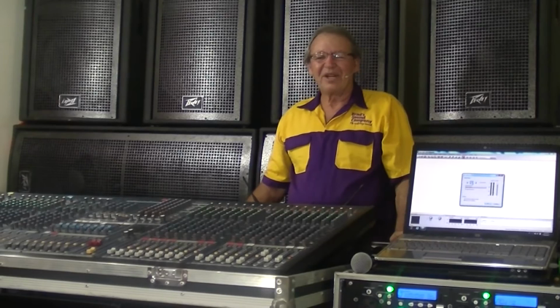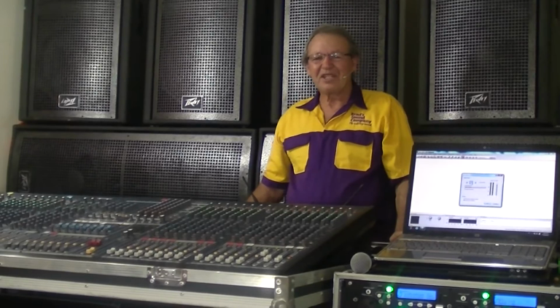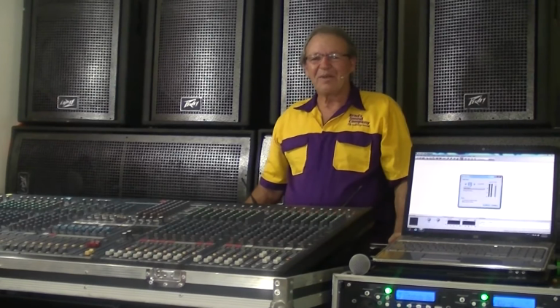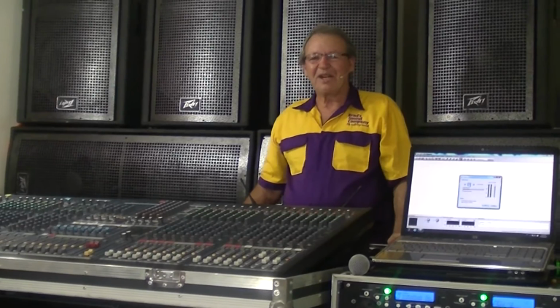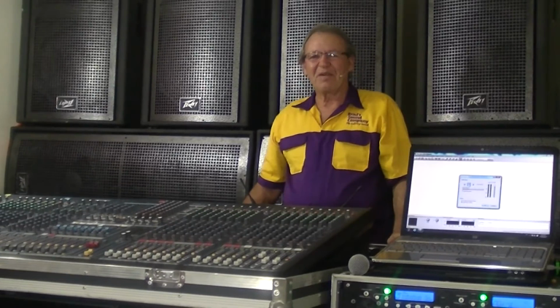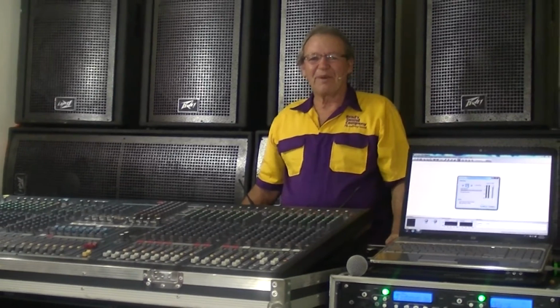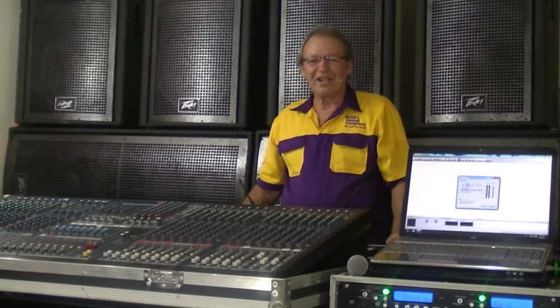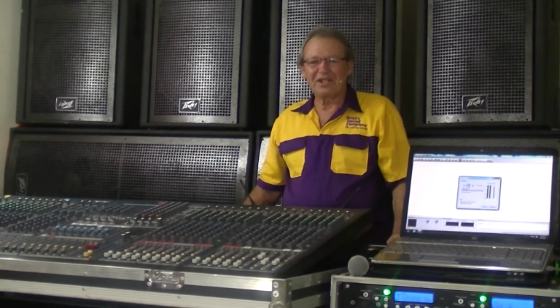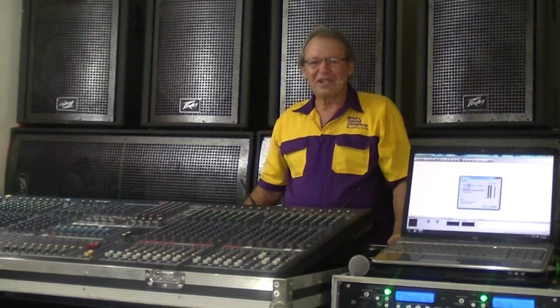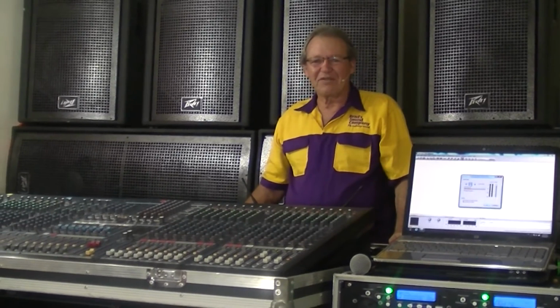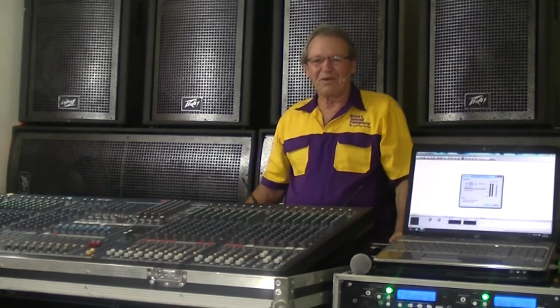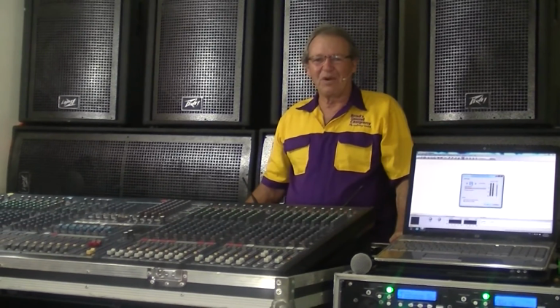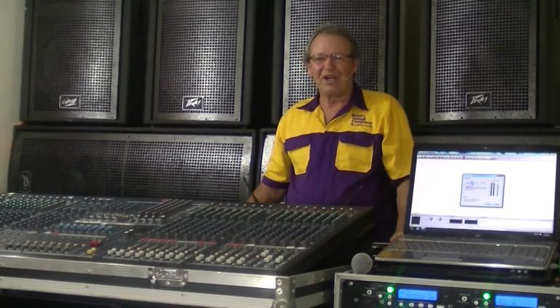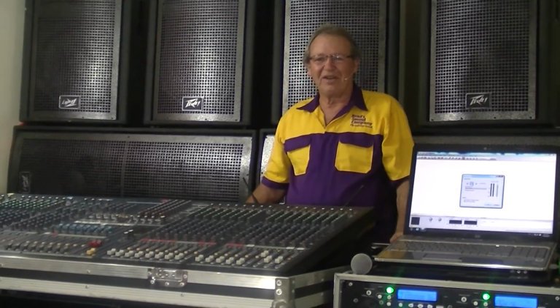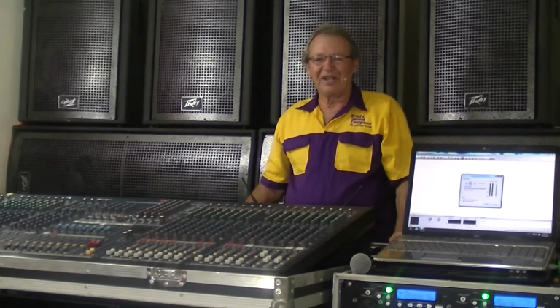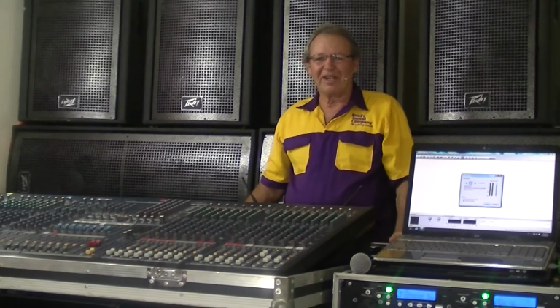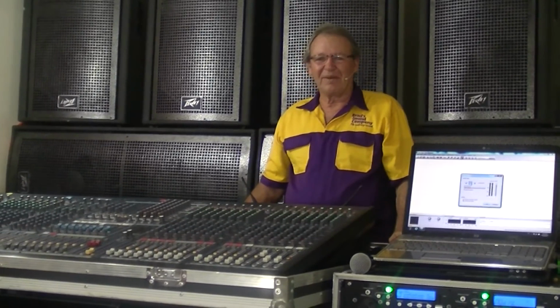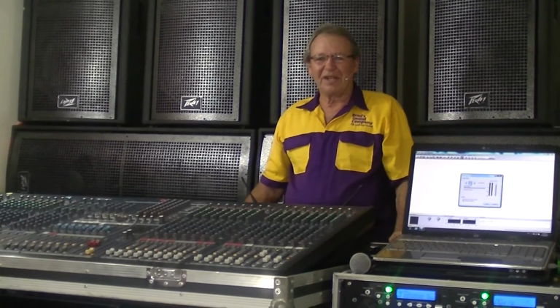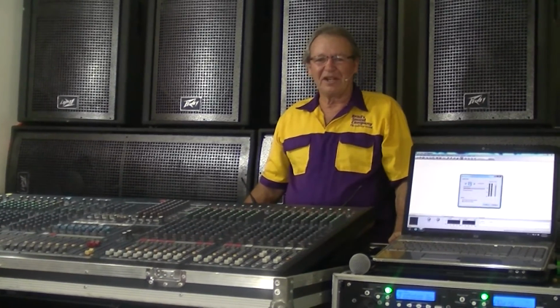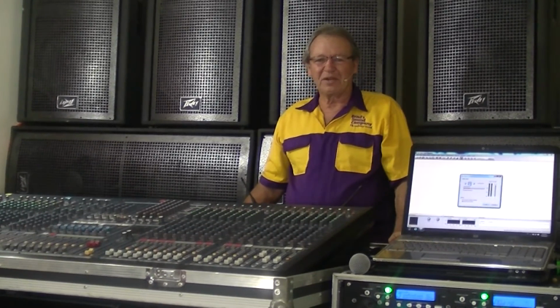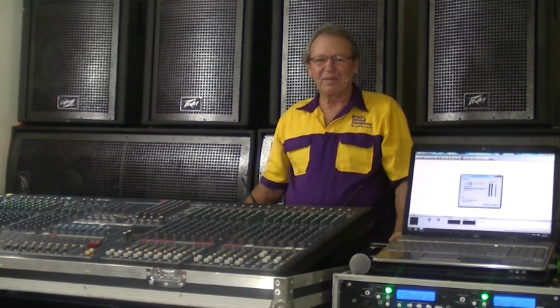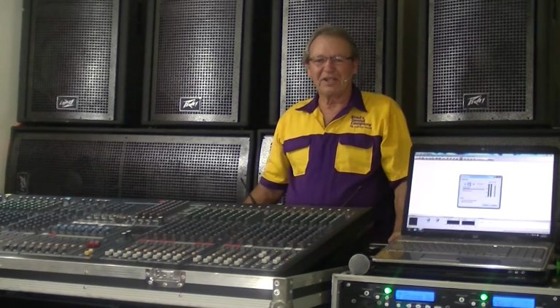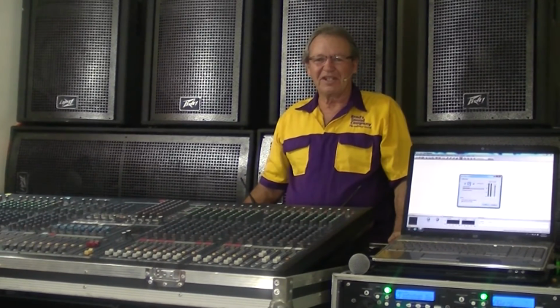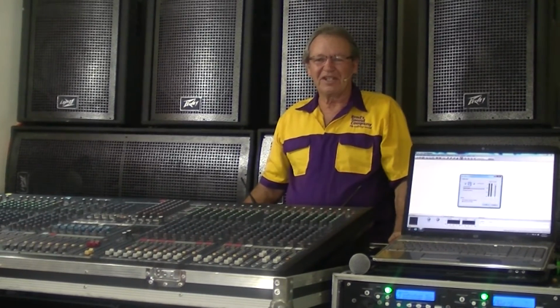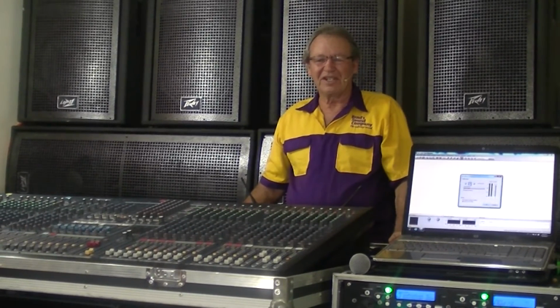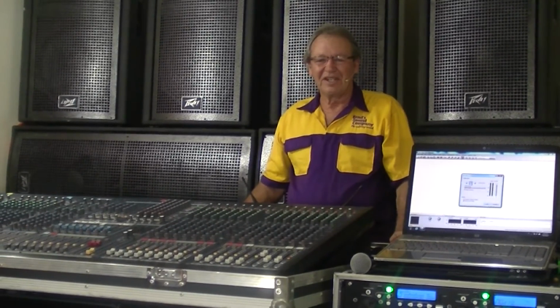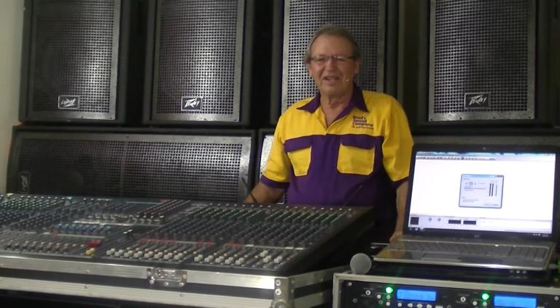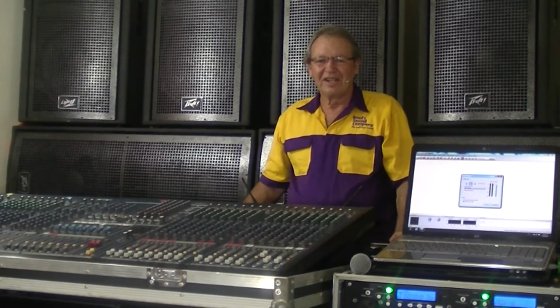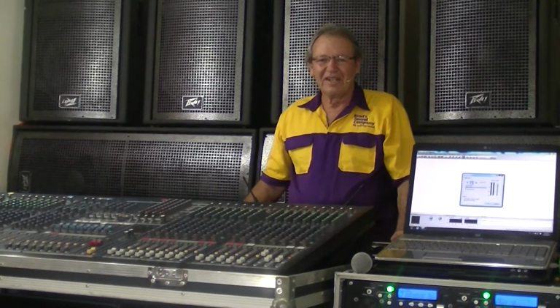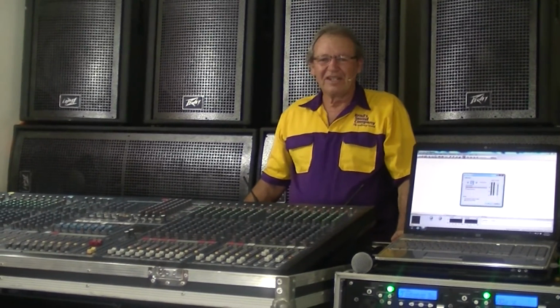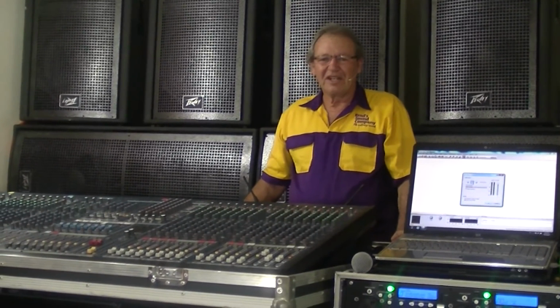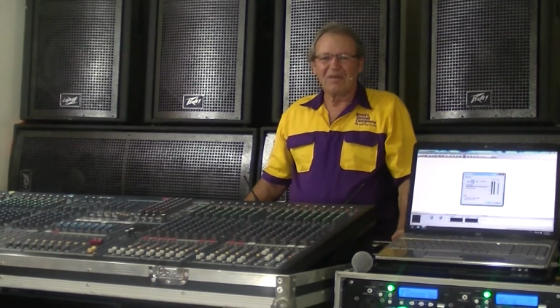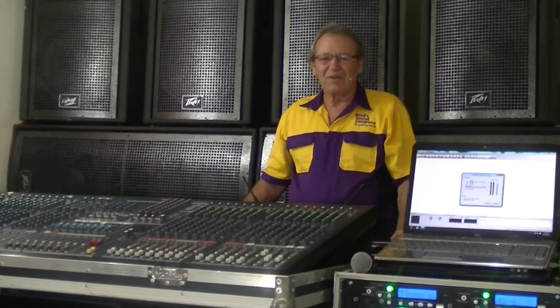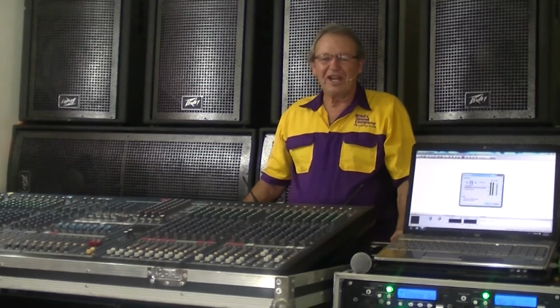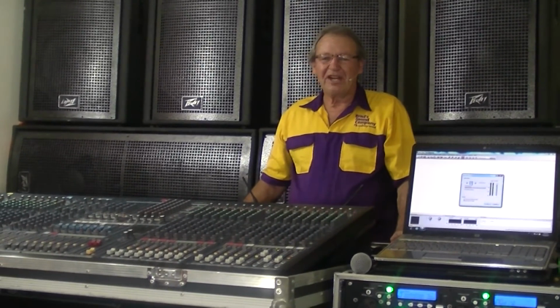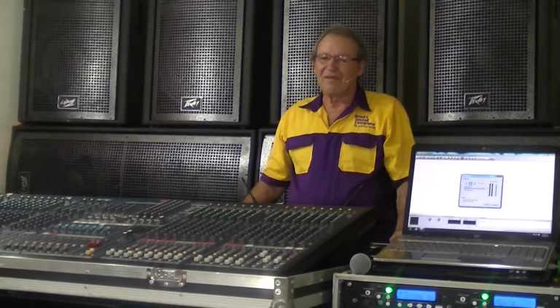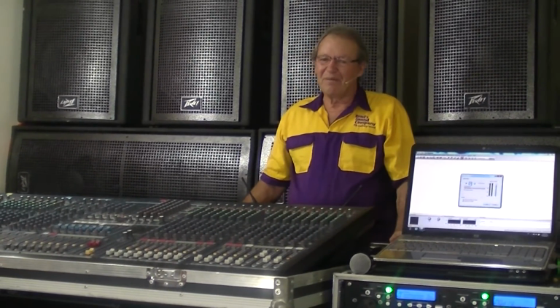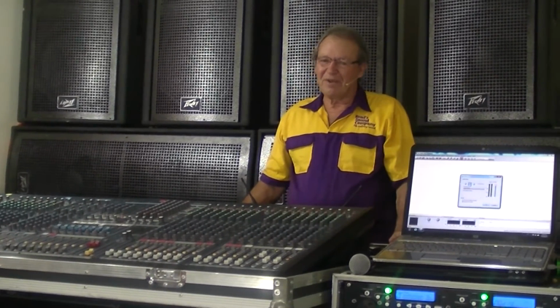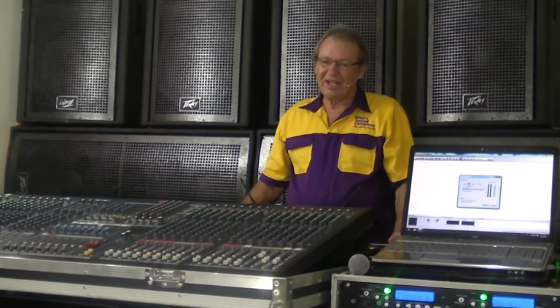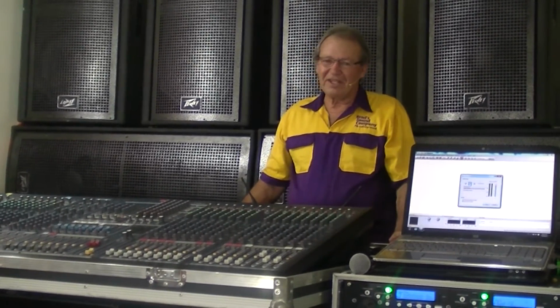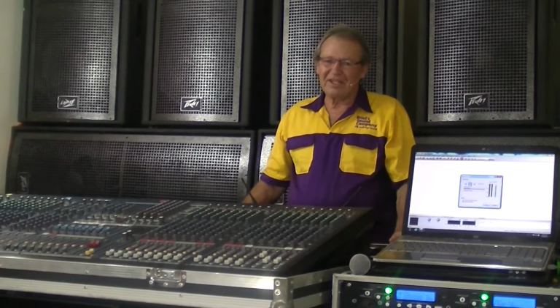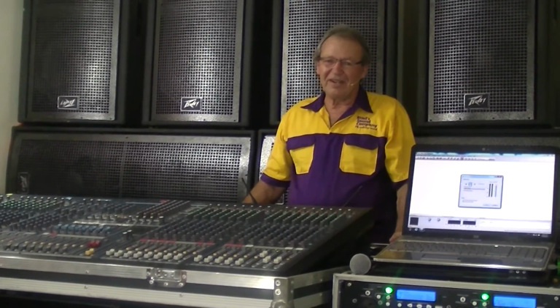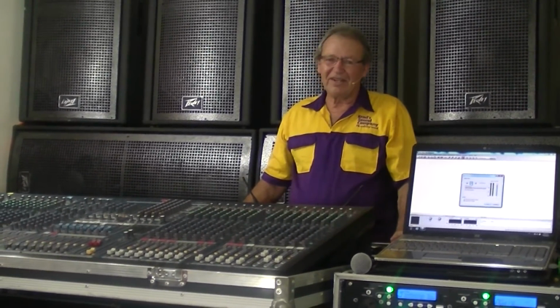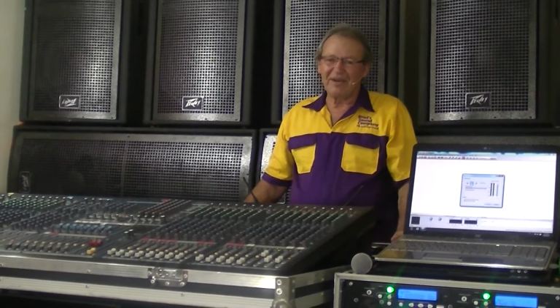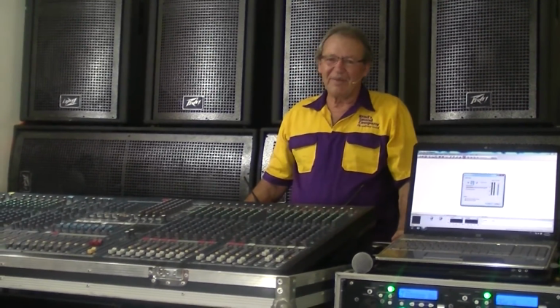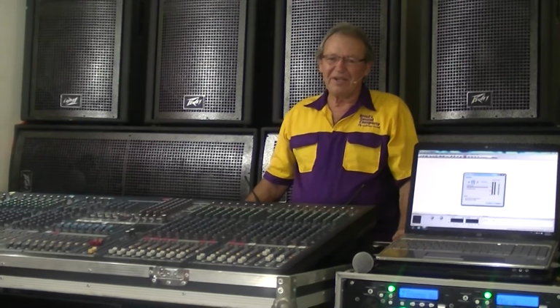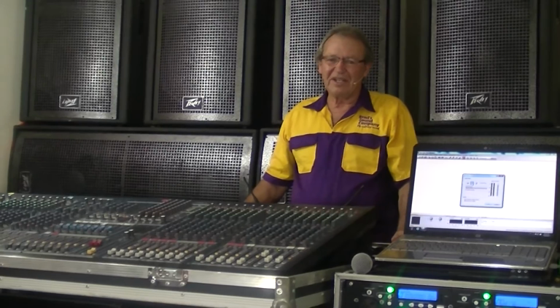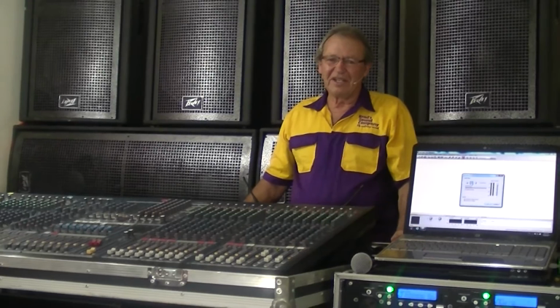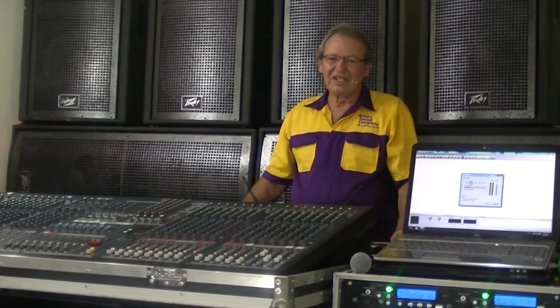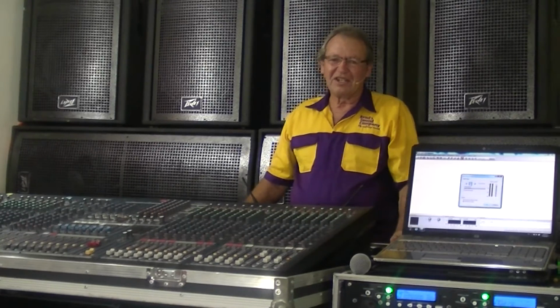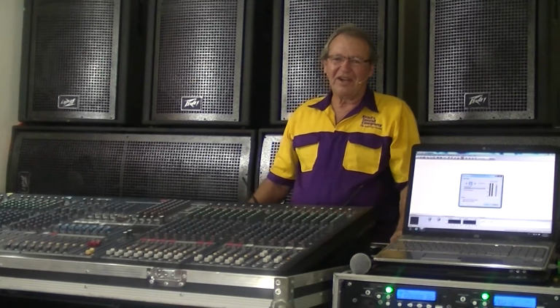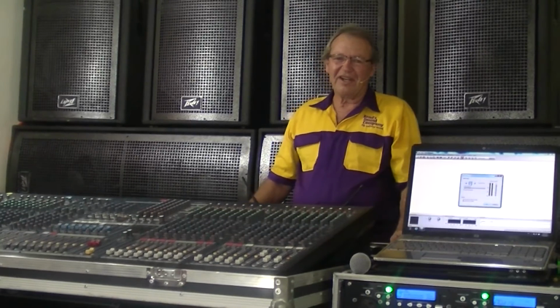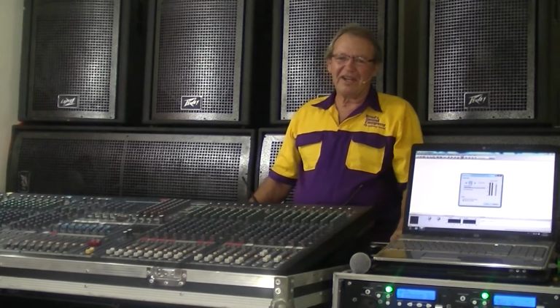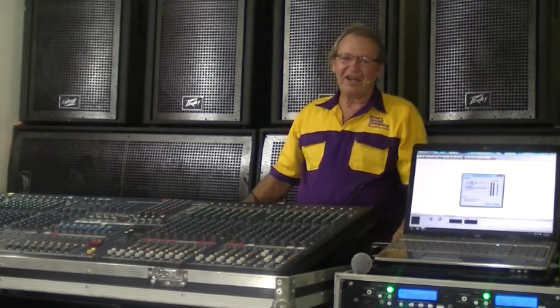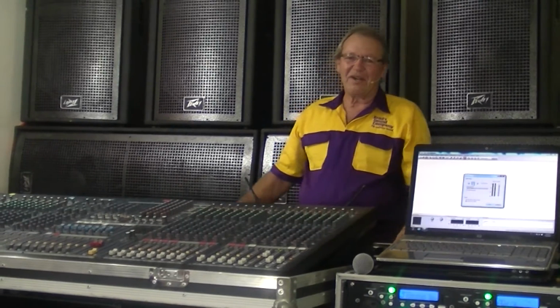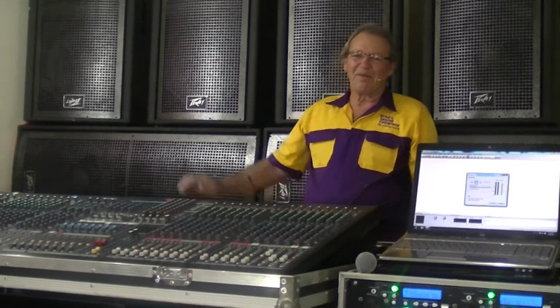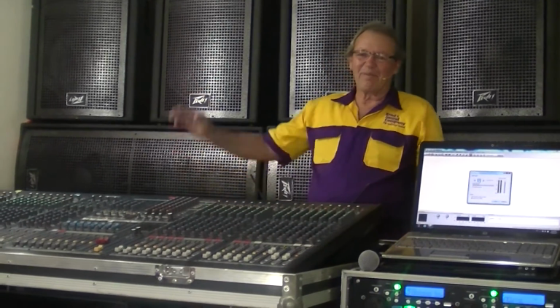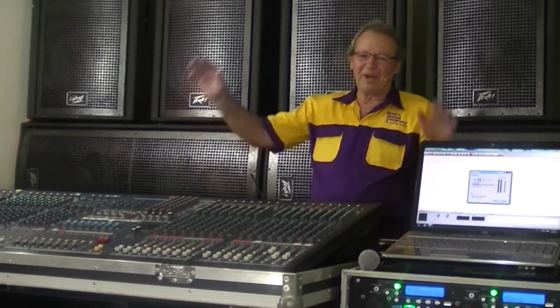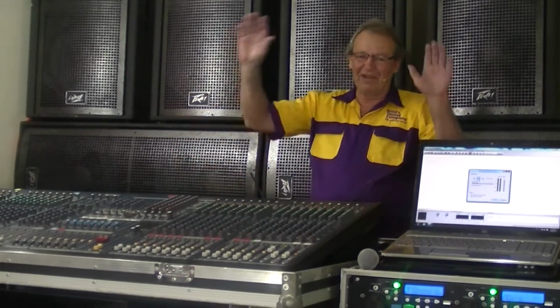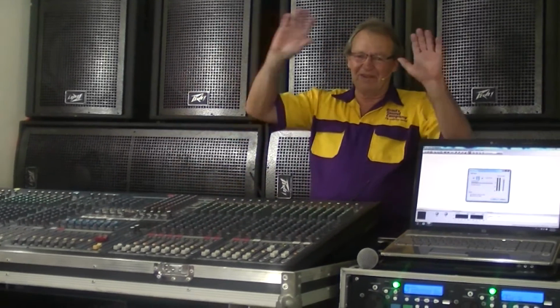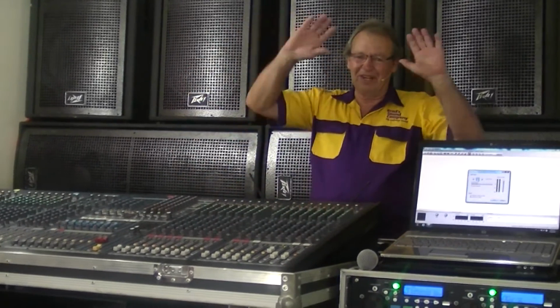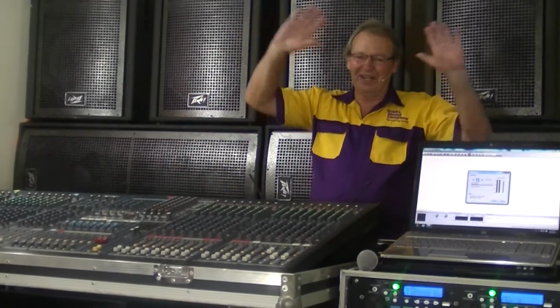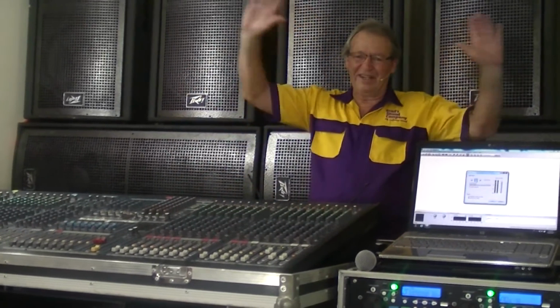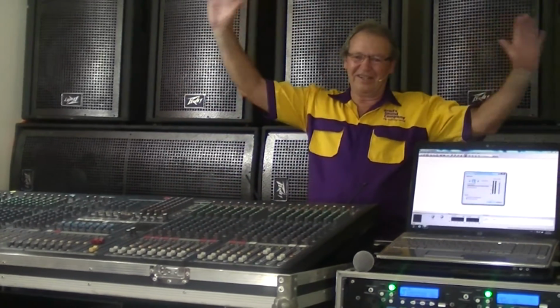Well, that's about the basics for wiring up loudspeakers. Brad from Brad Sound Company signing out — bye for now.